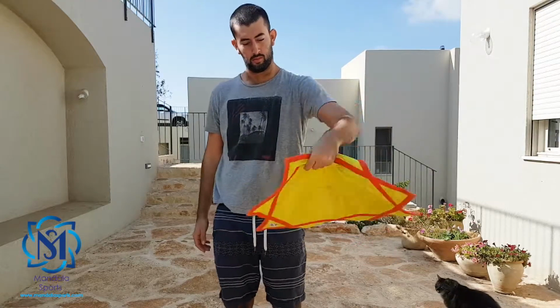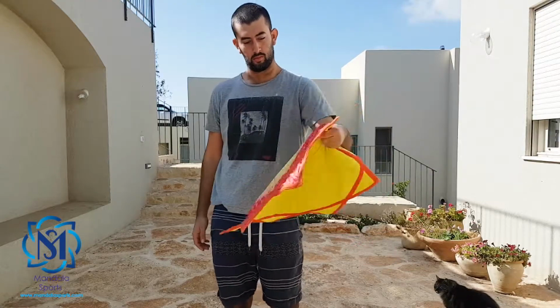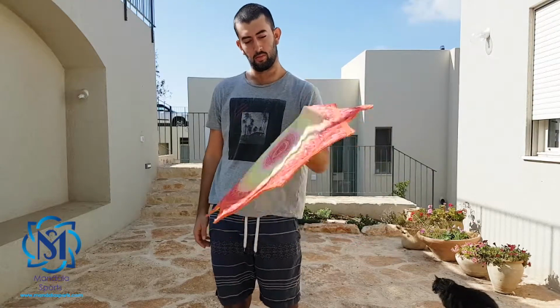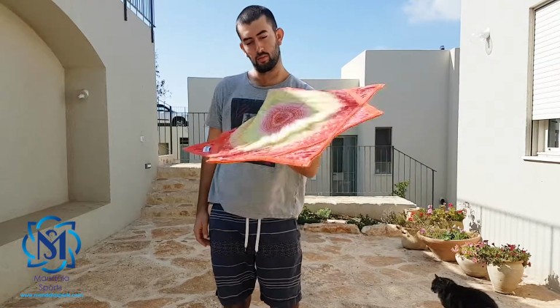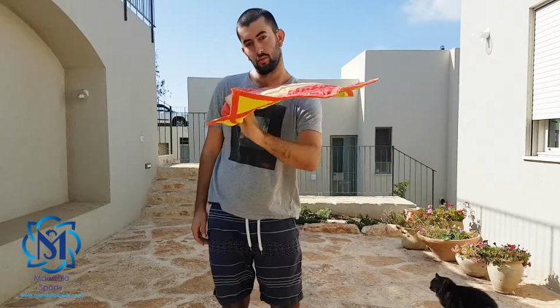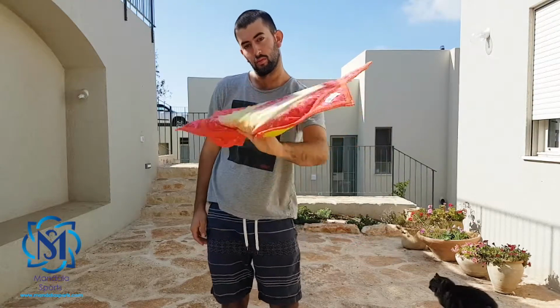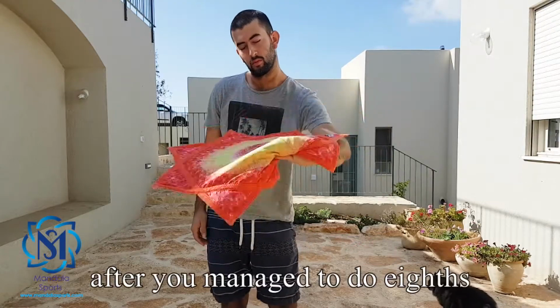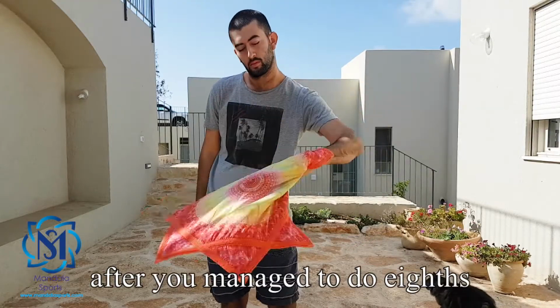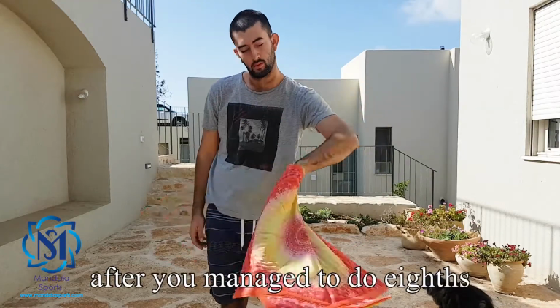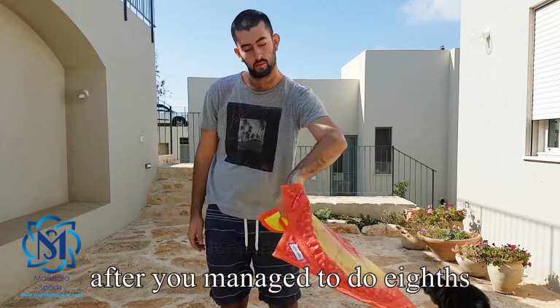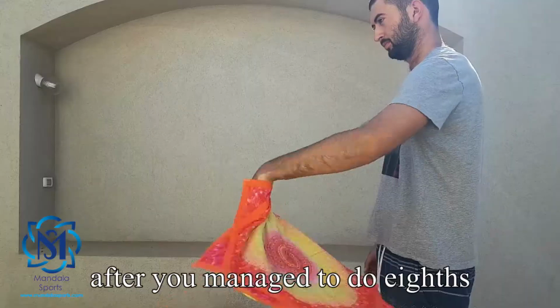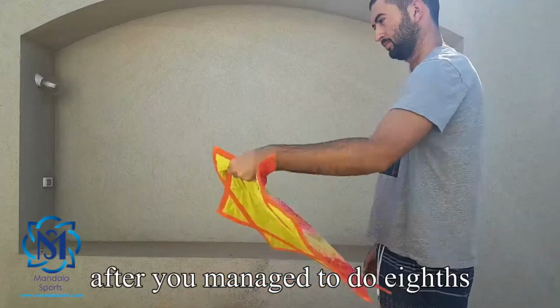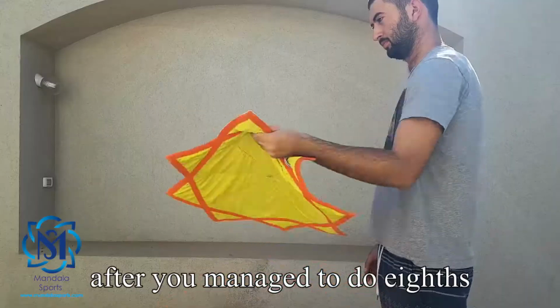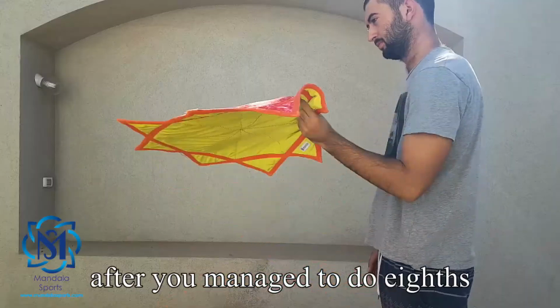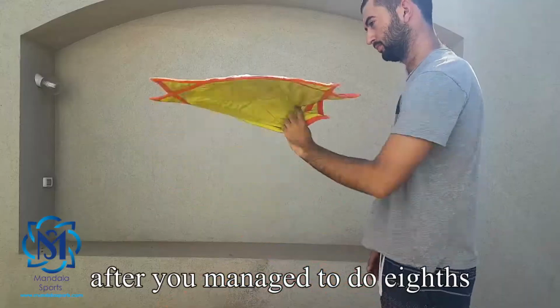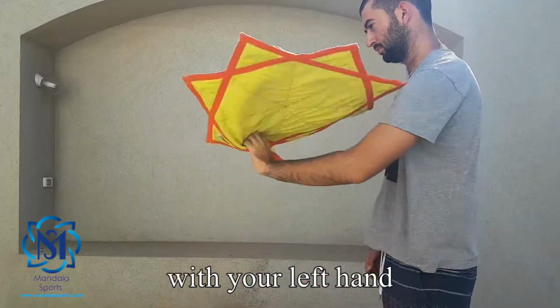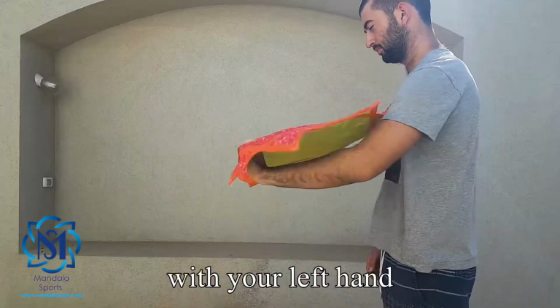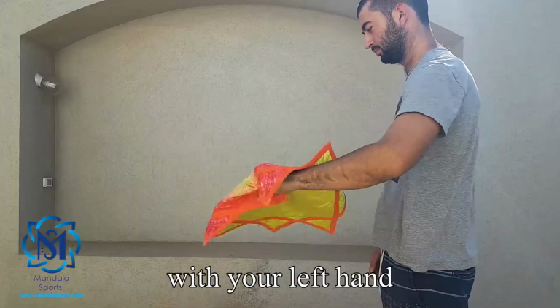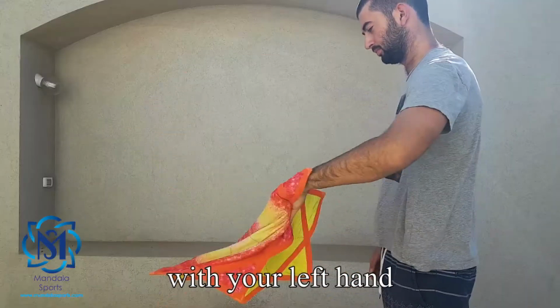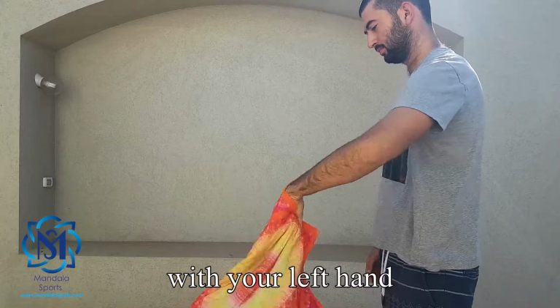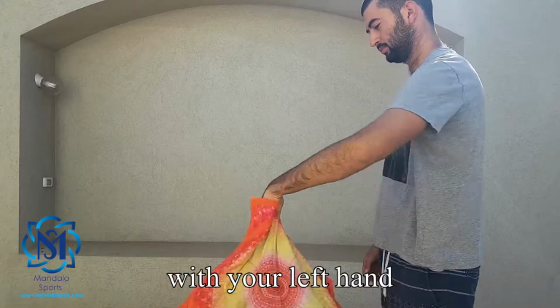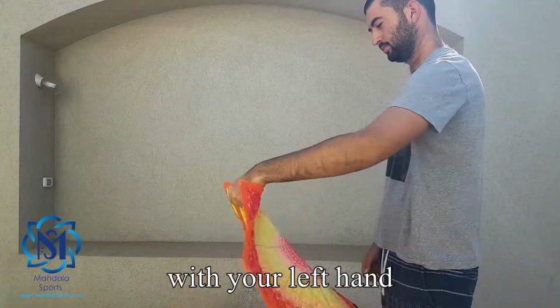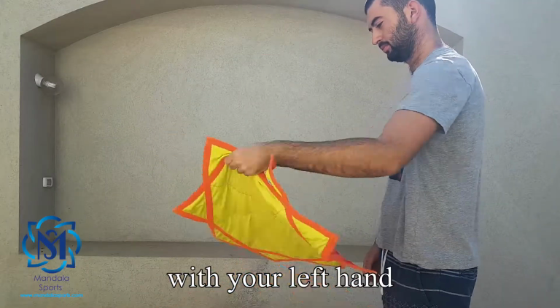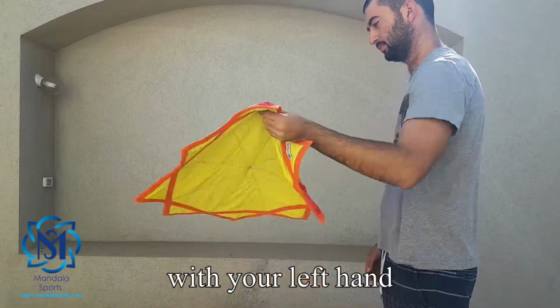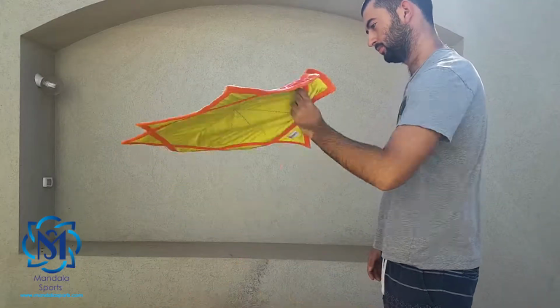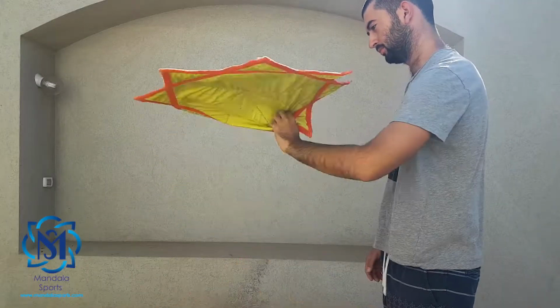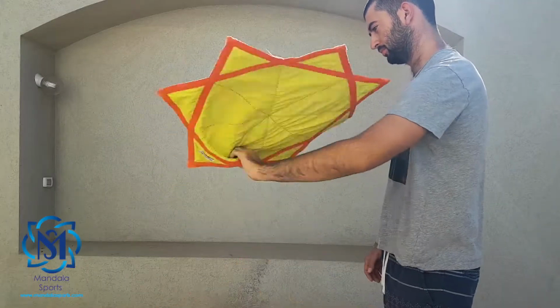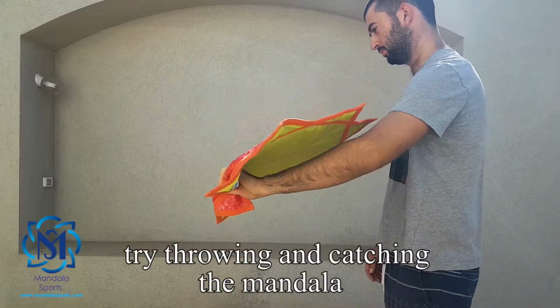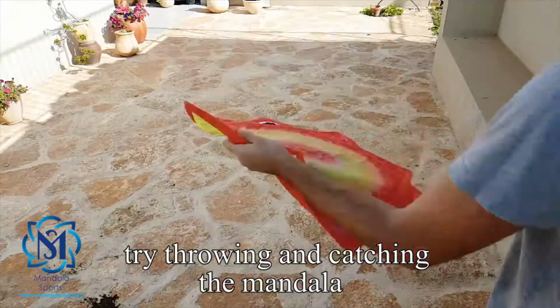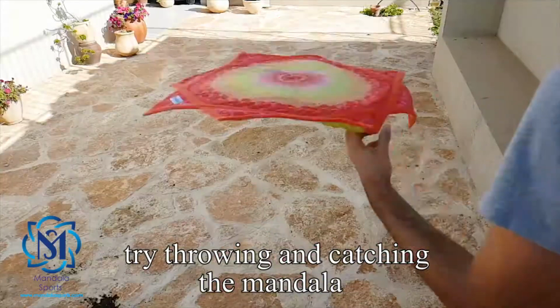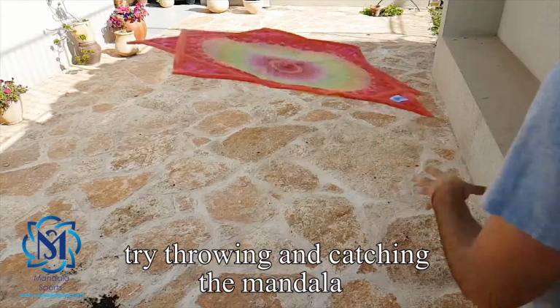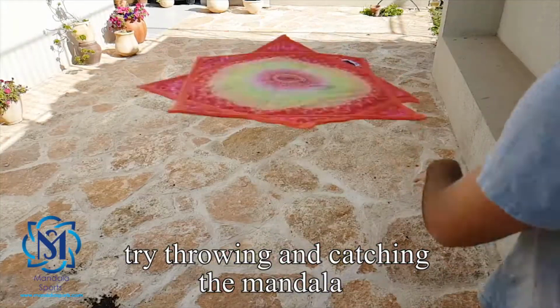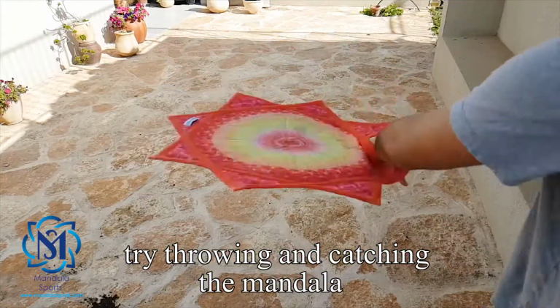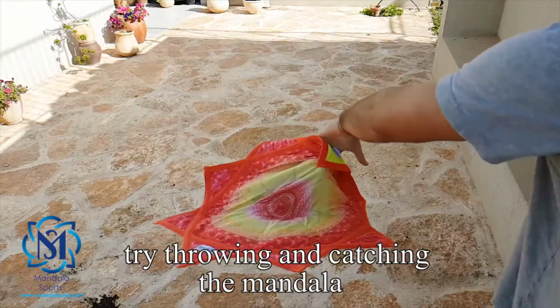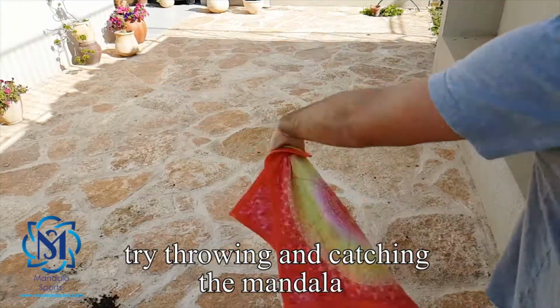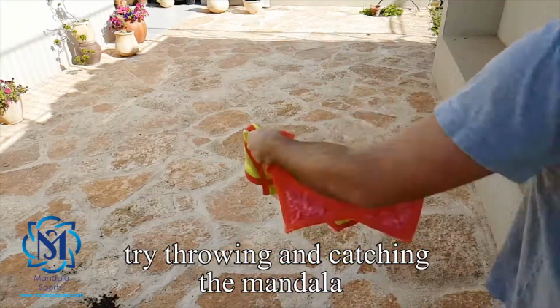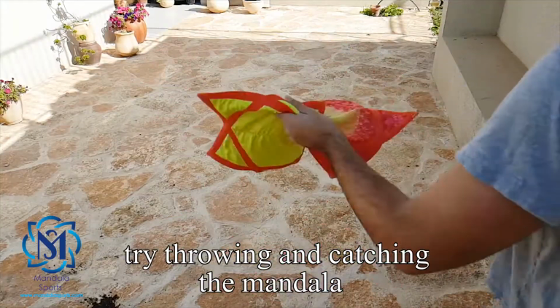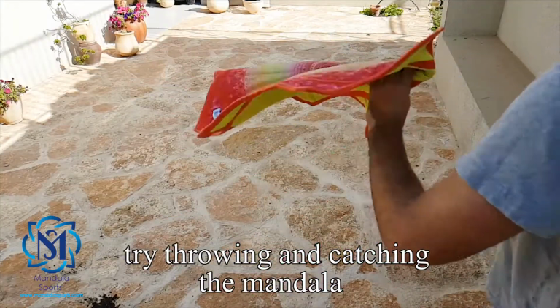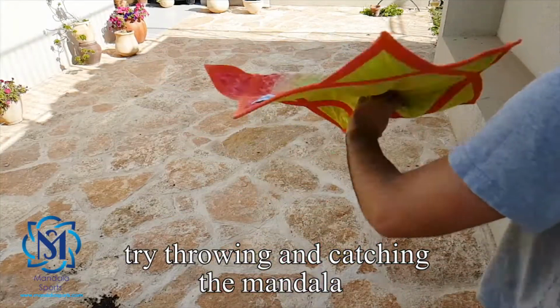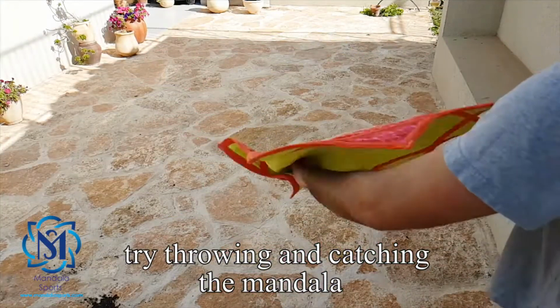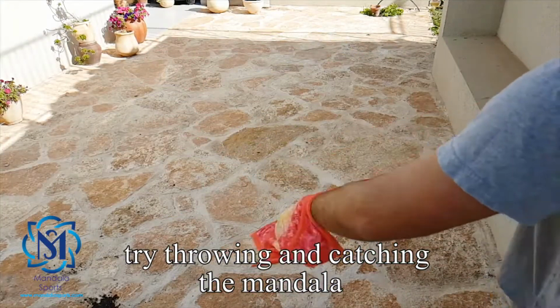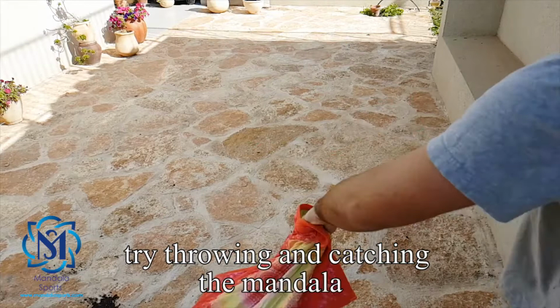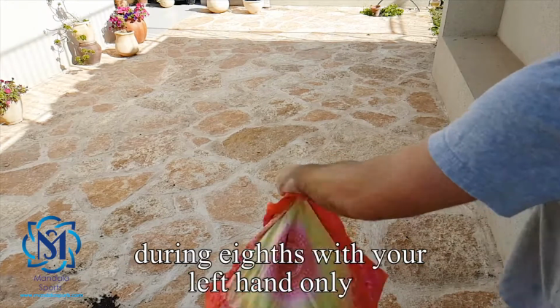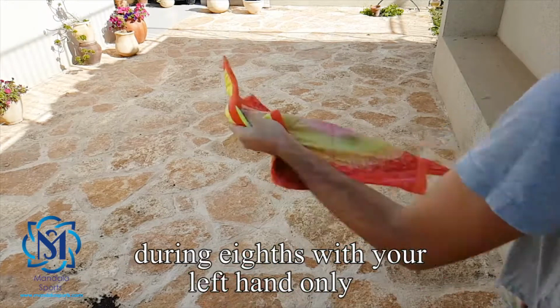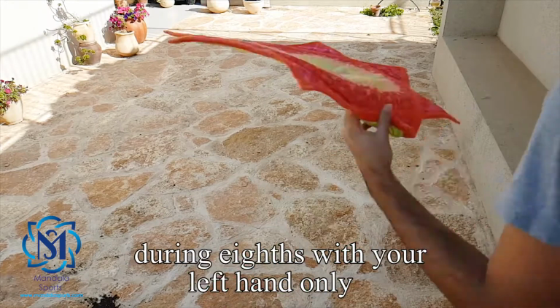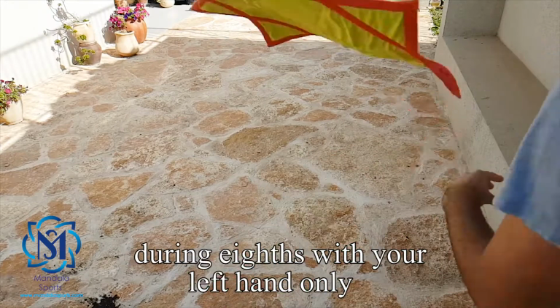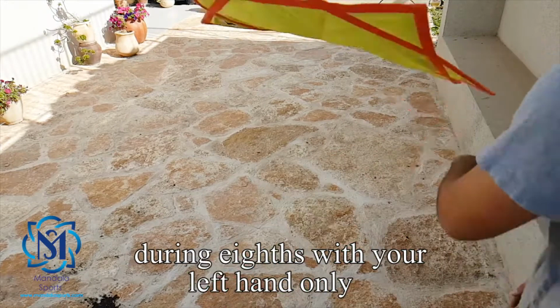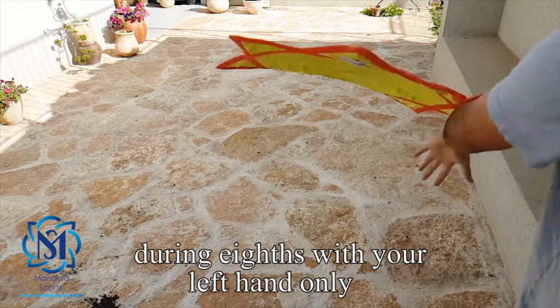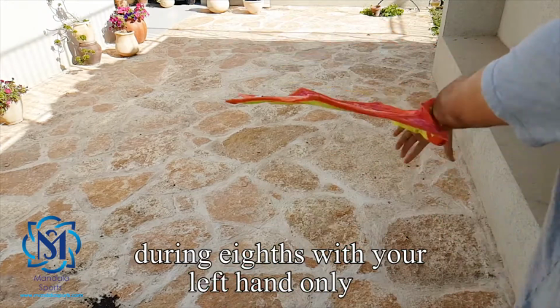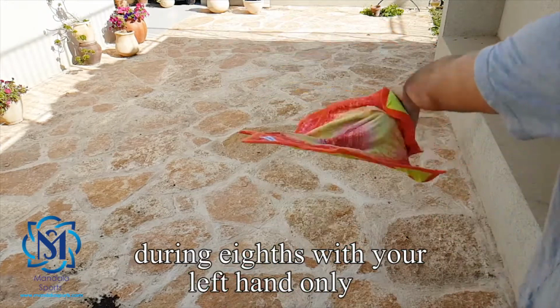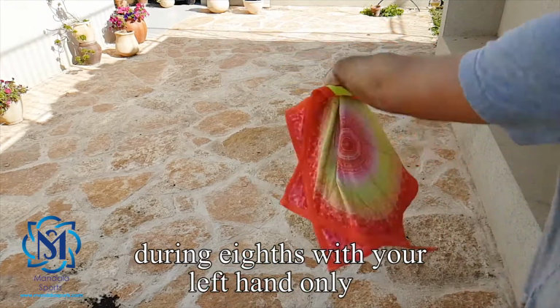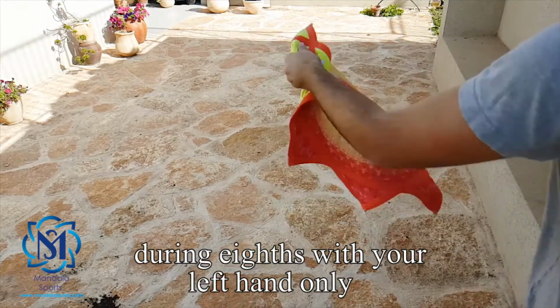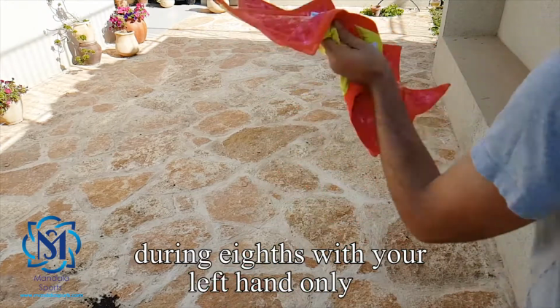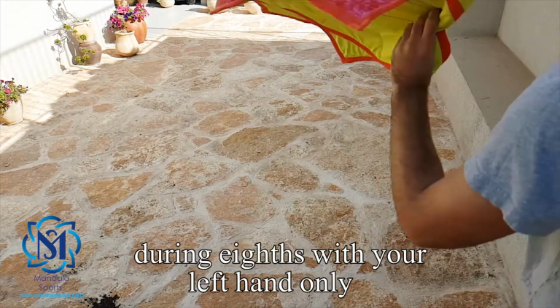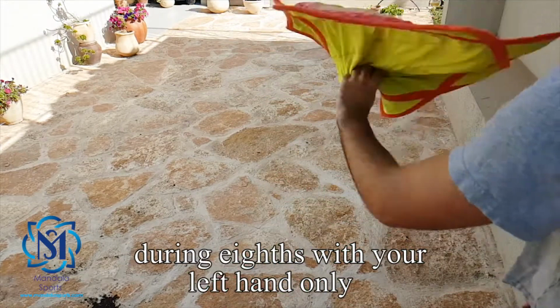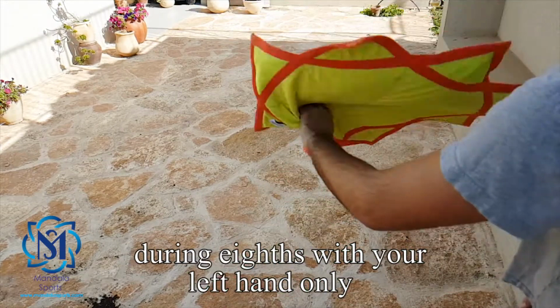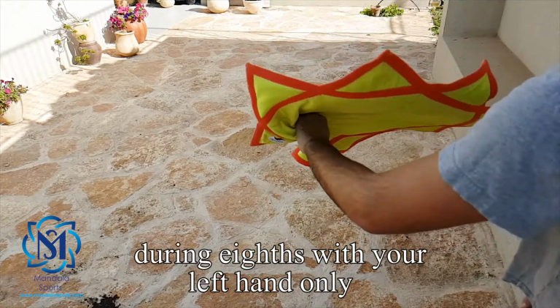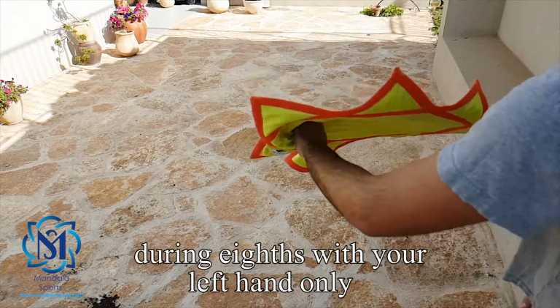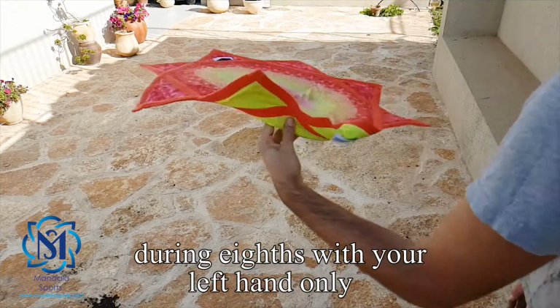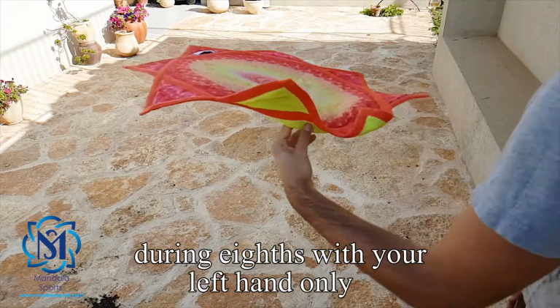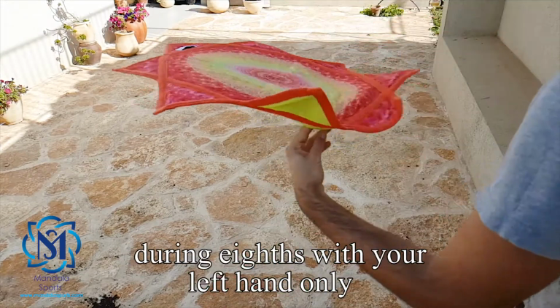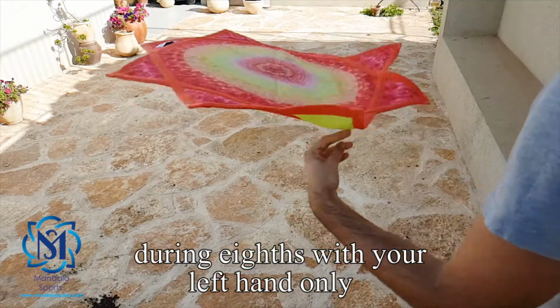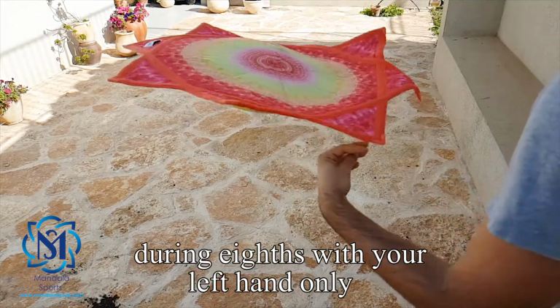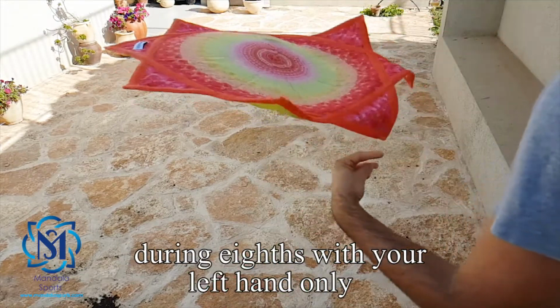After you manage to do aves with your left hand, try throwing and catching the mandala doing aves with your left hand only.